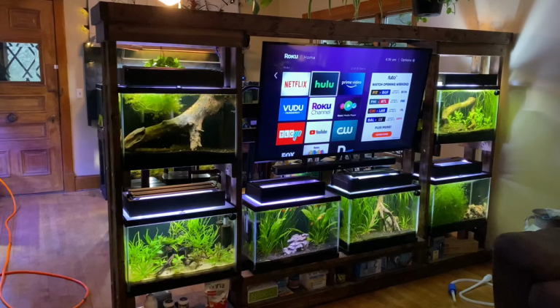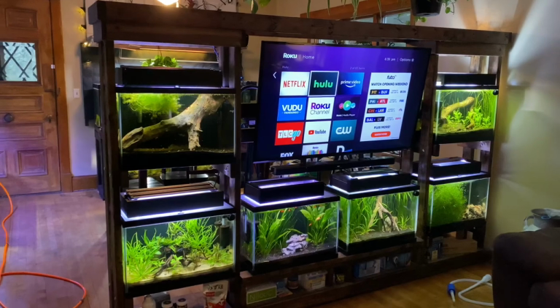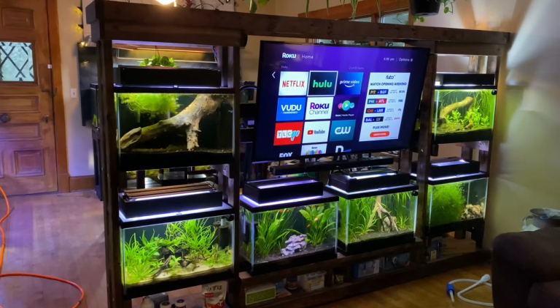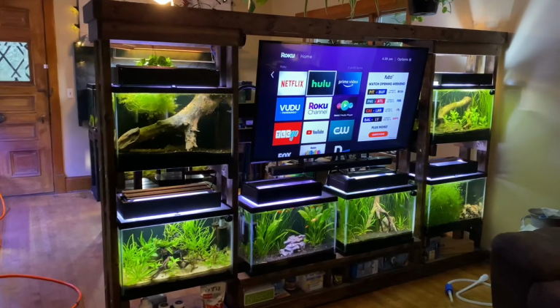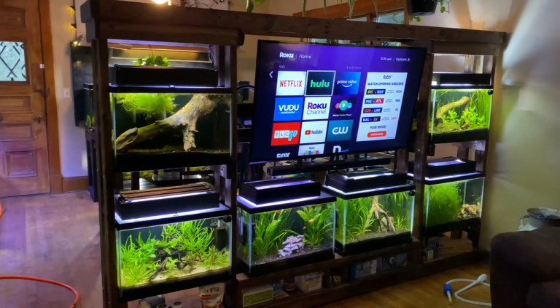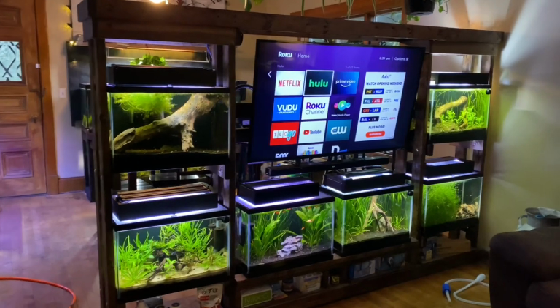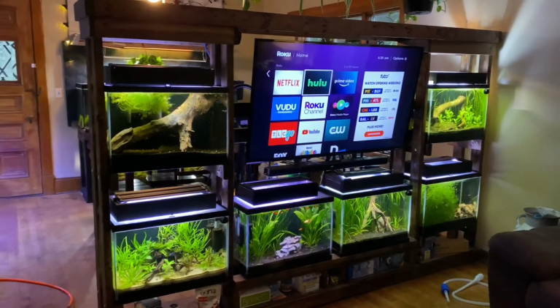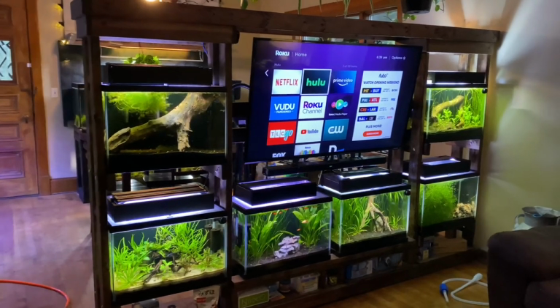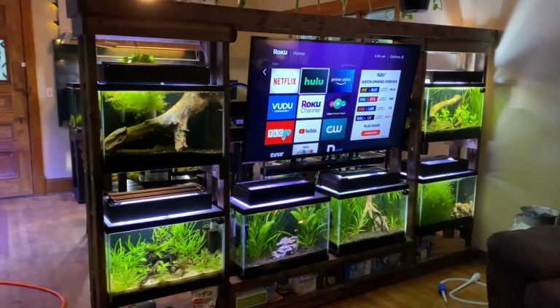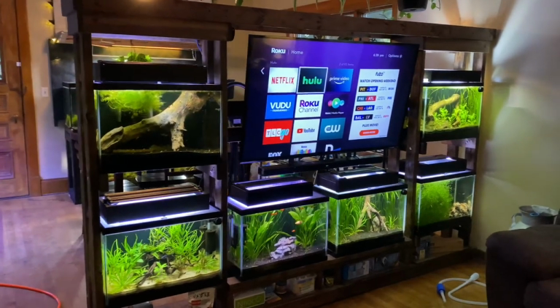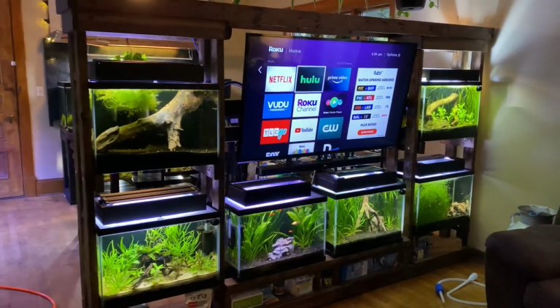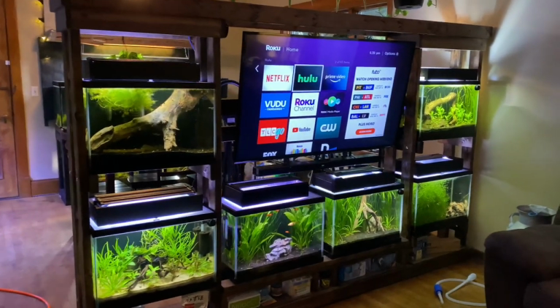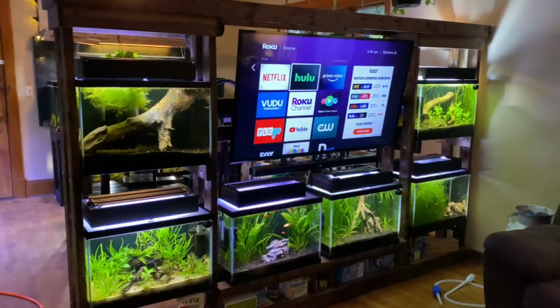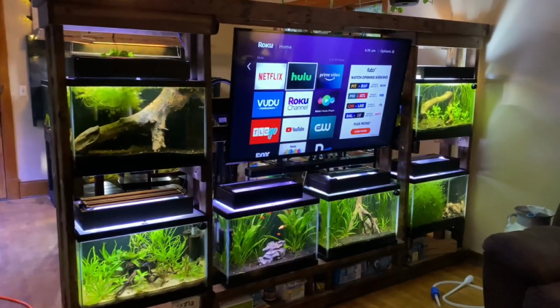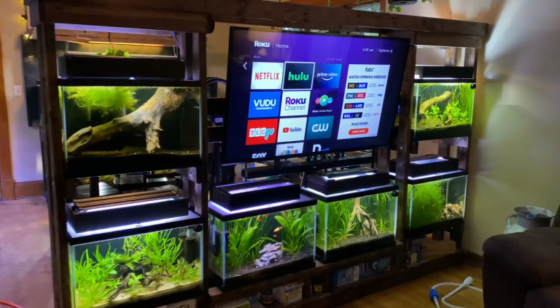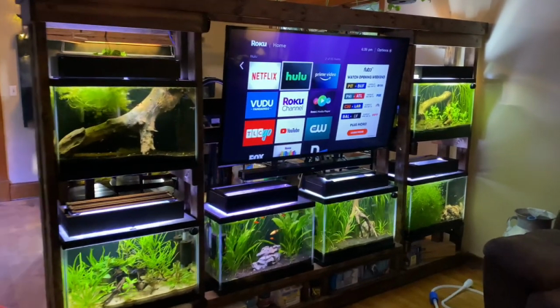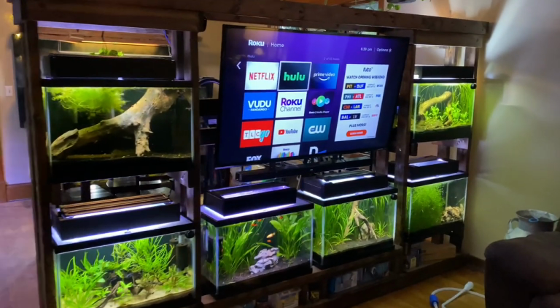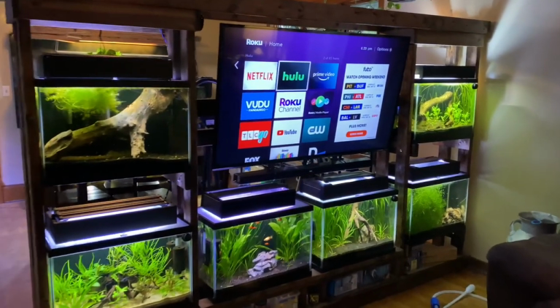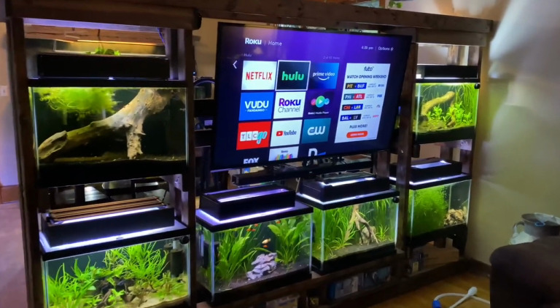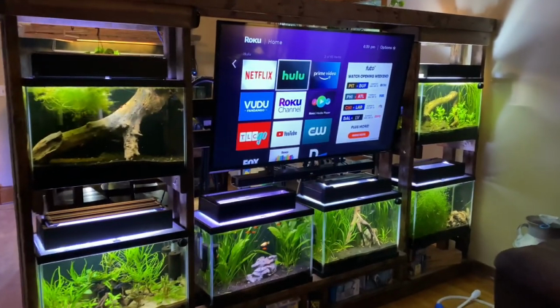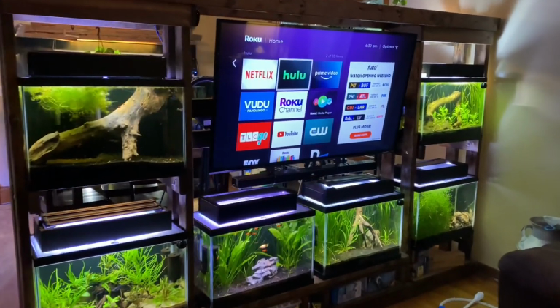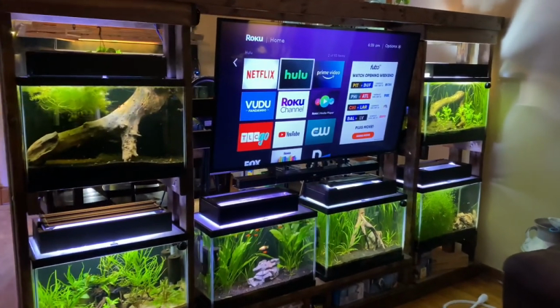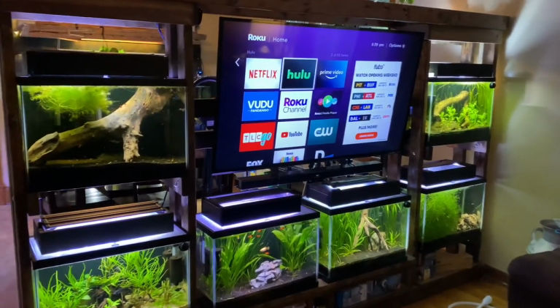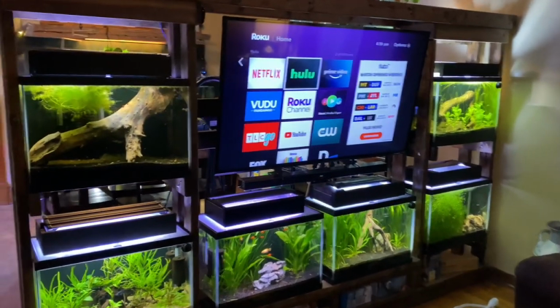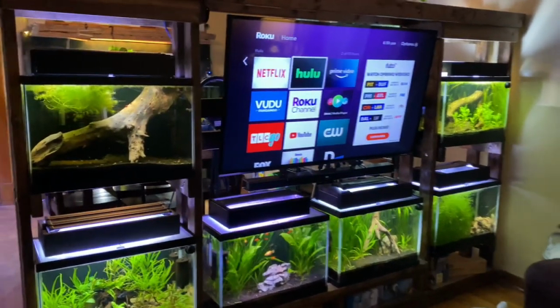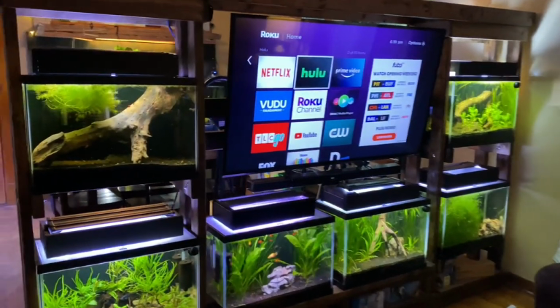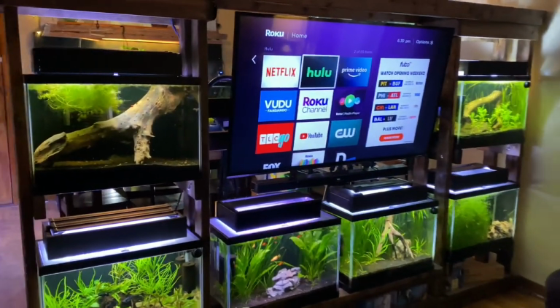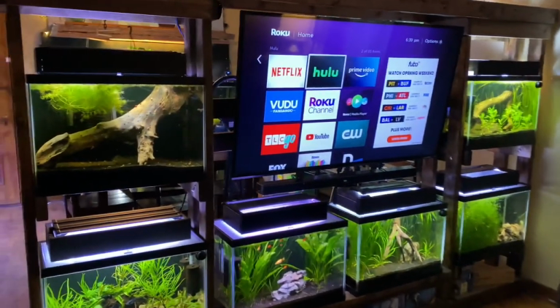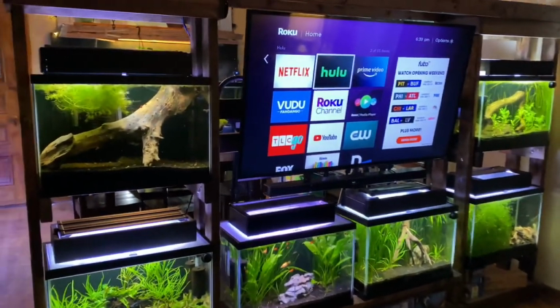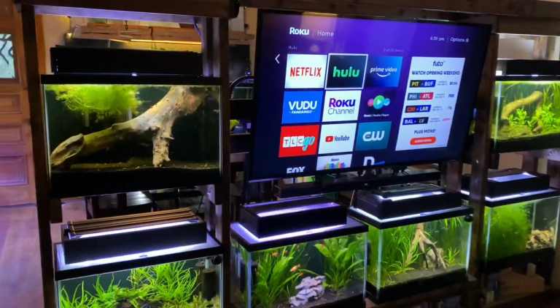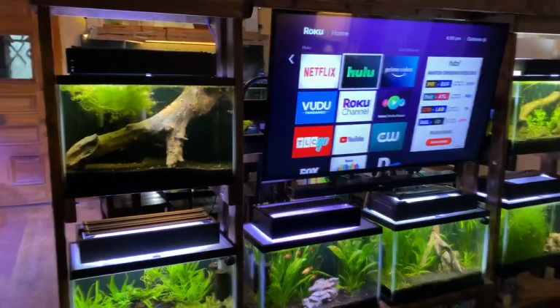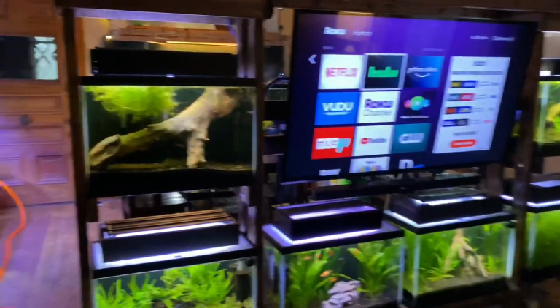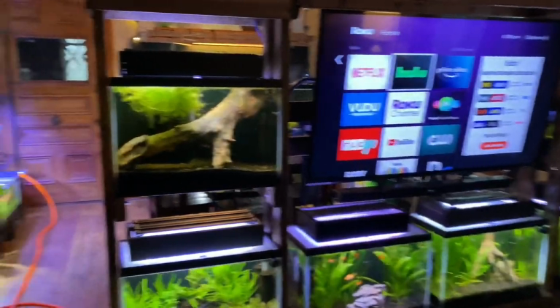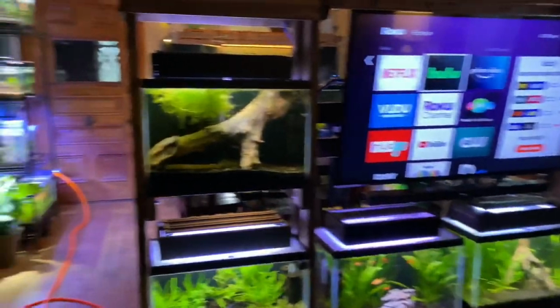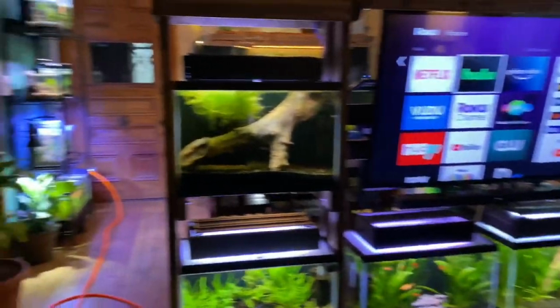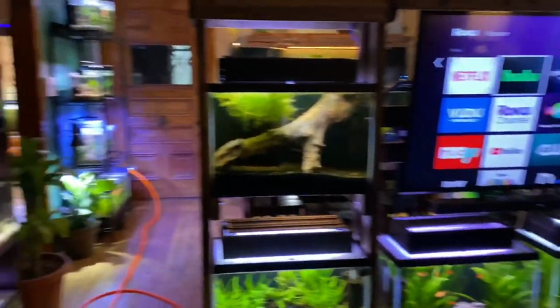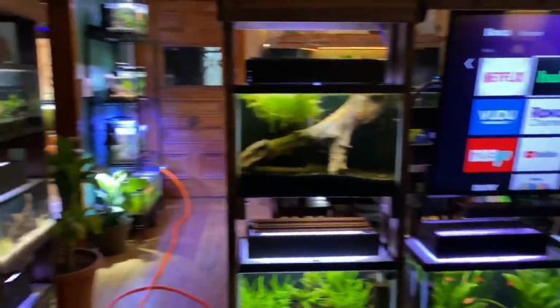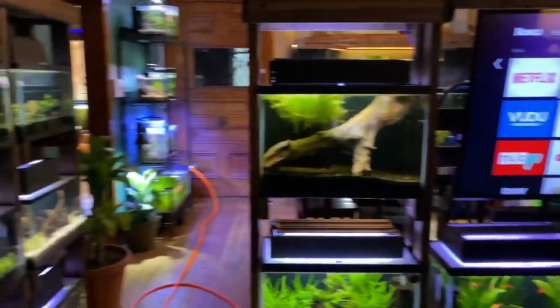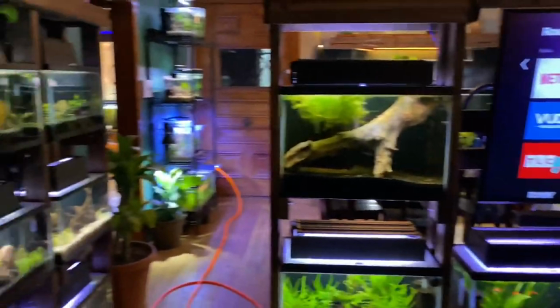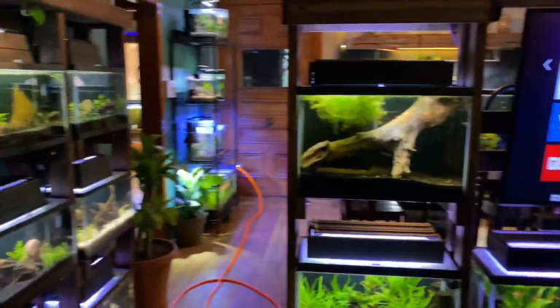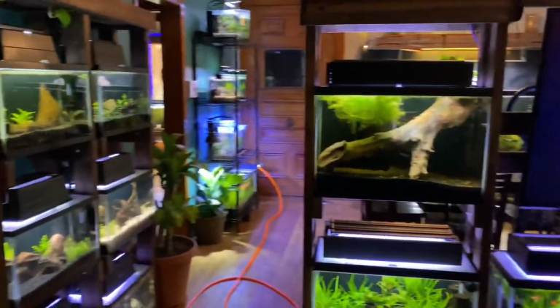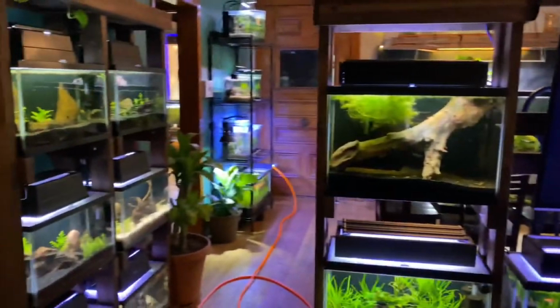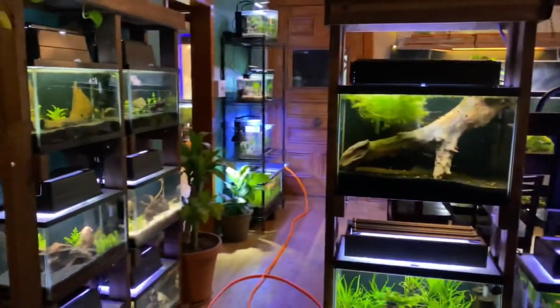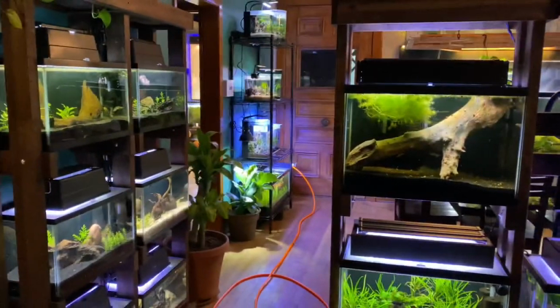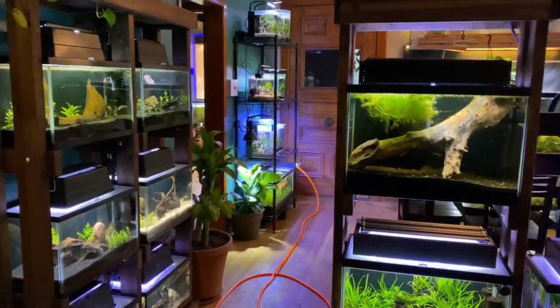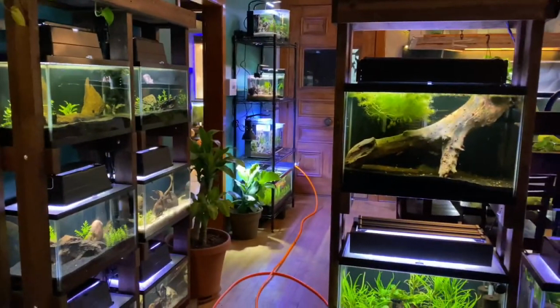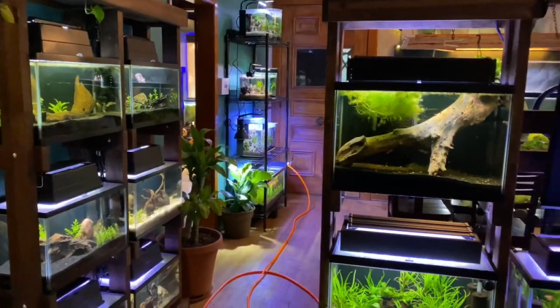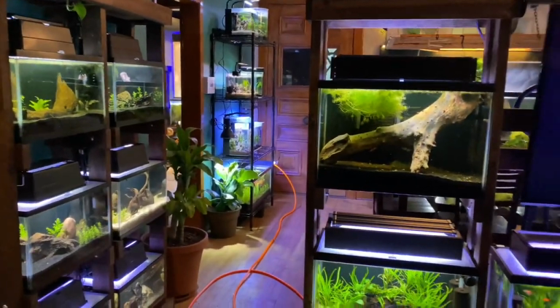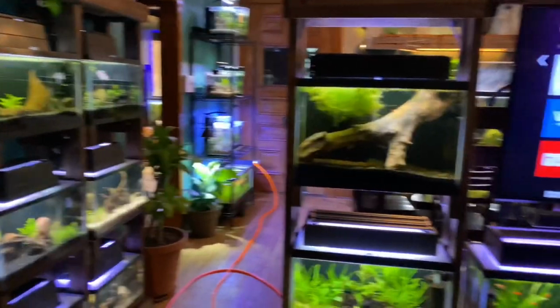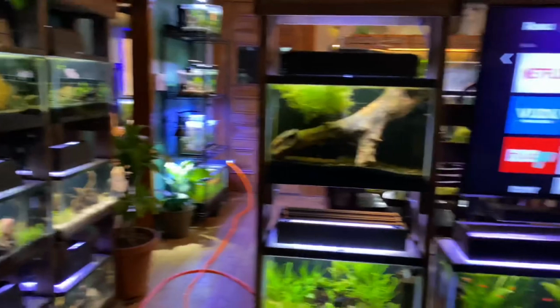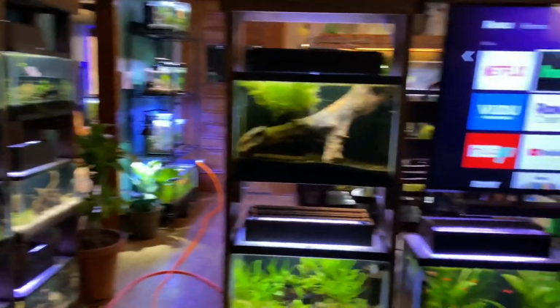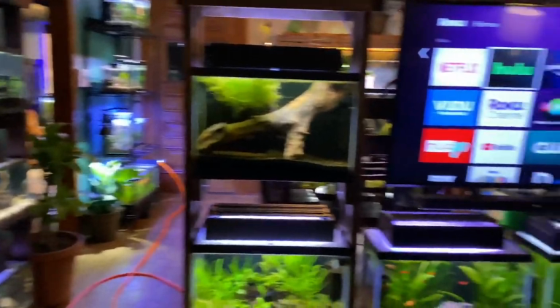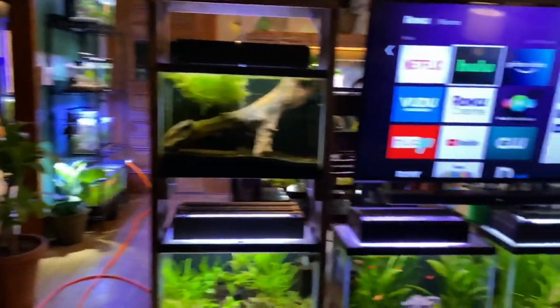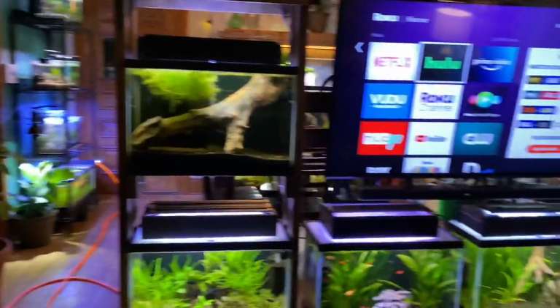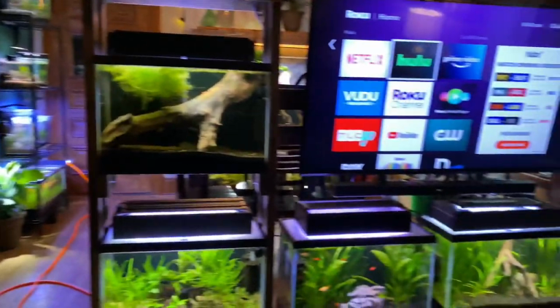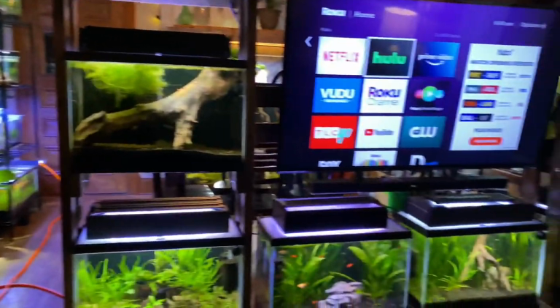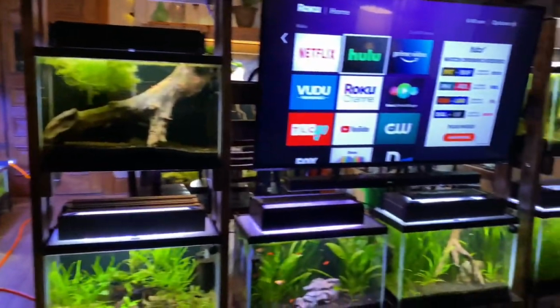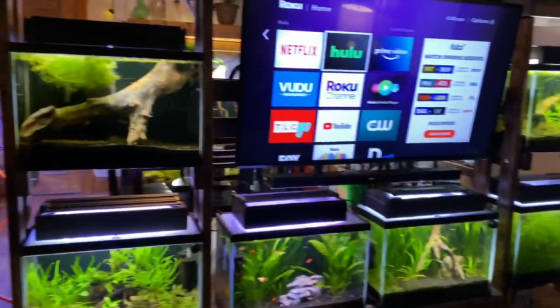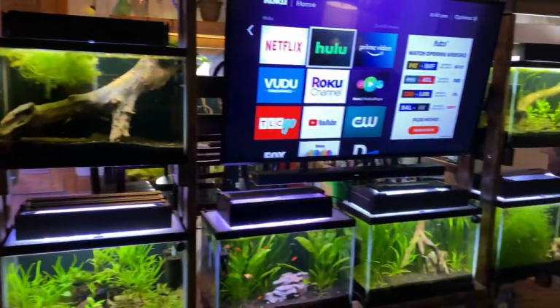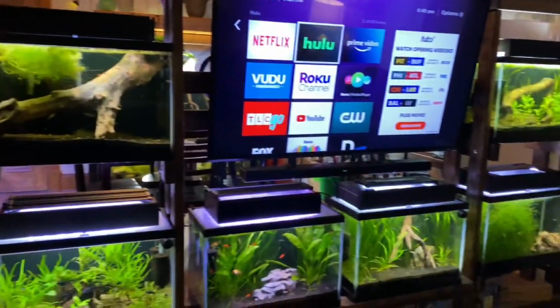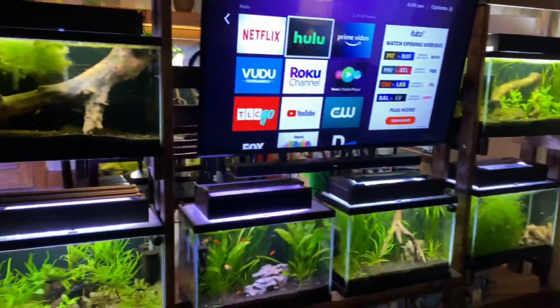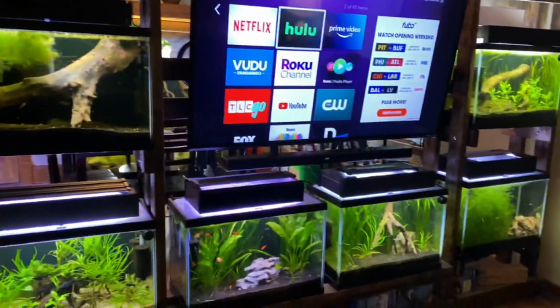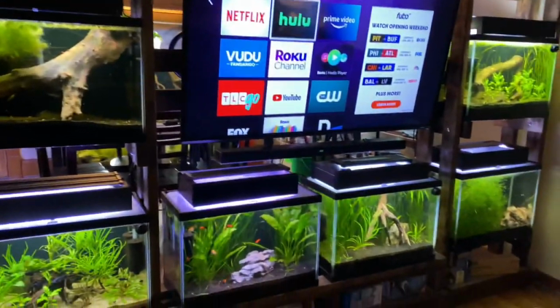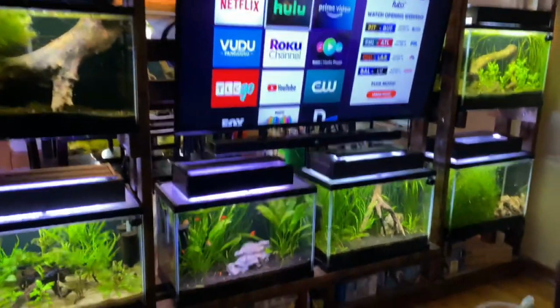Today I want to talk about Zebra Danio tank mates — what kind of fish can you keep with your Zebra Danios?